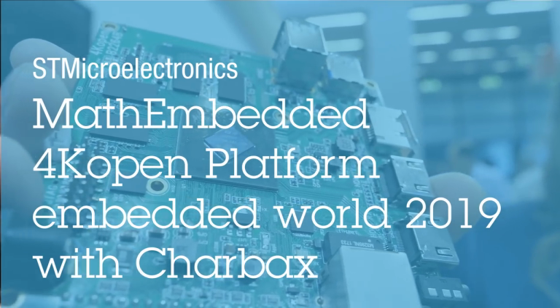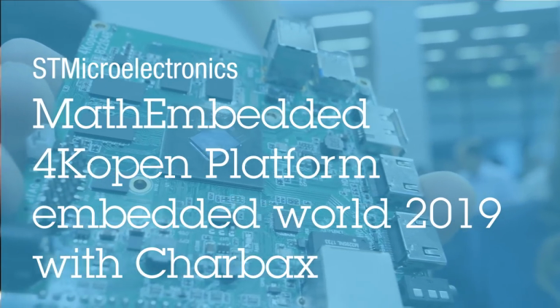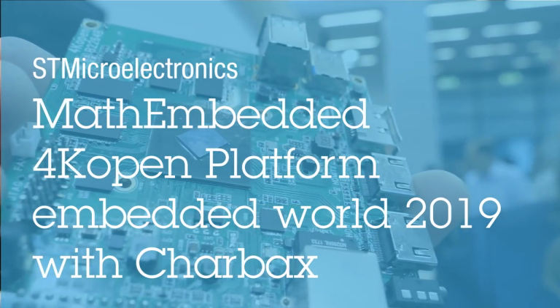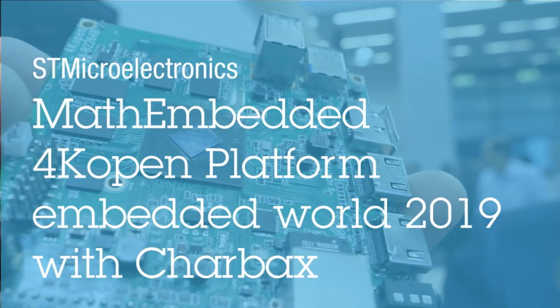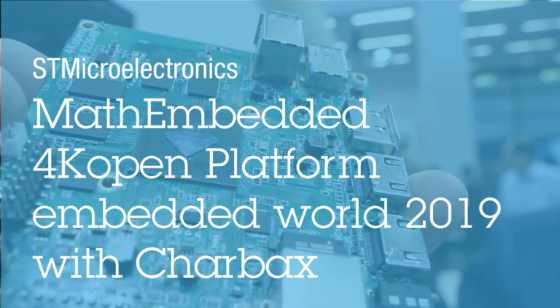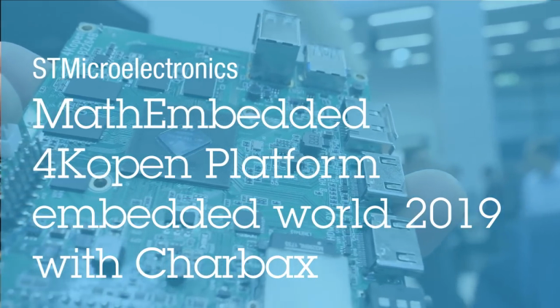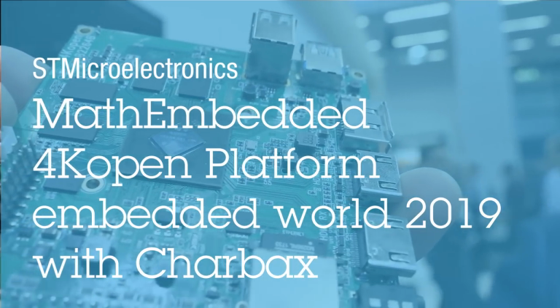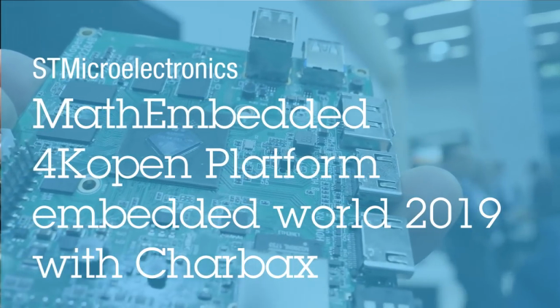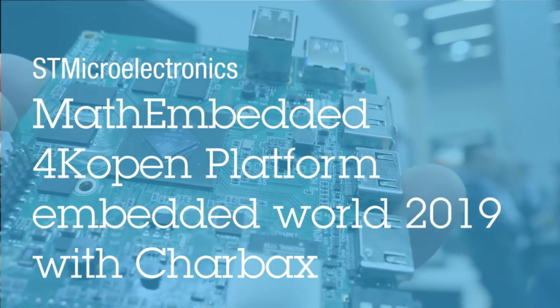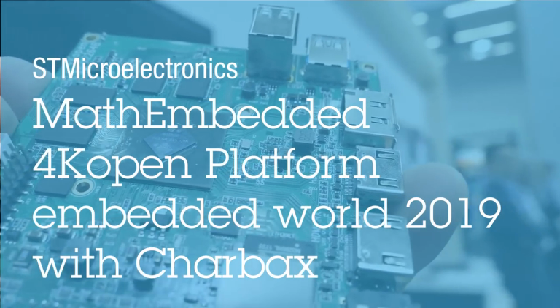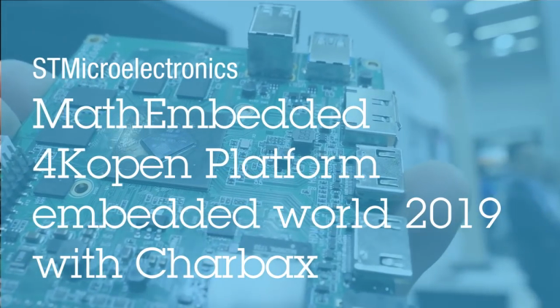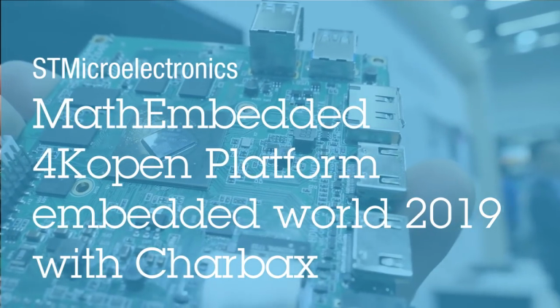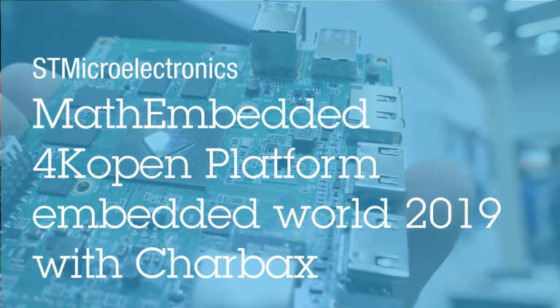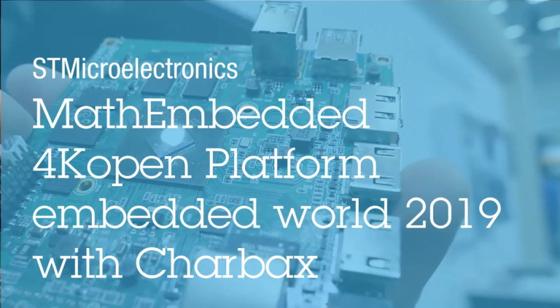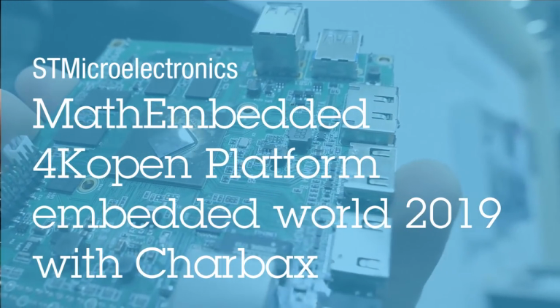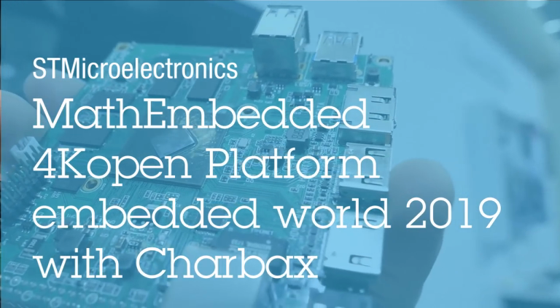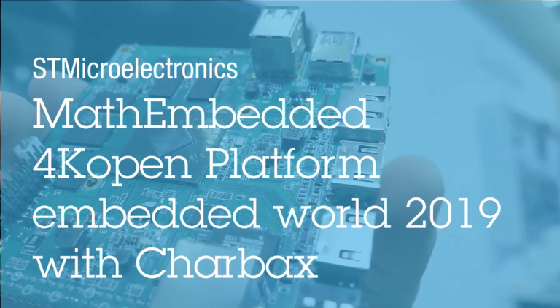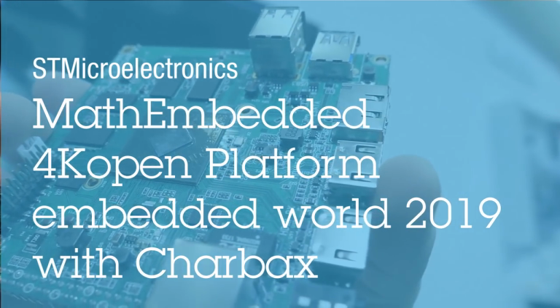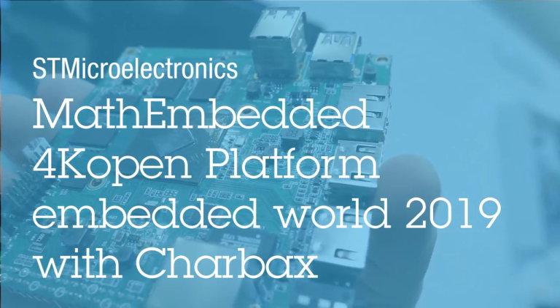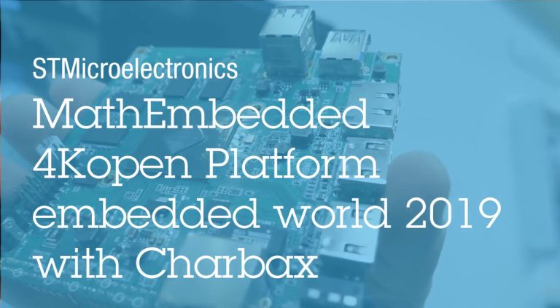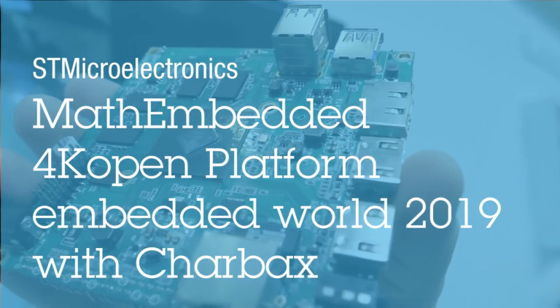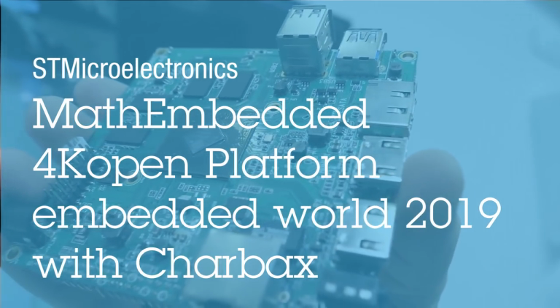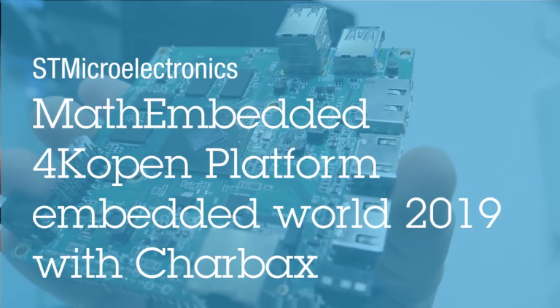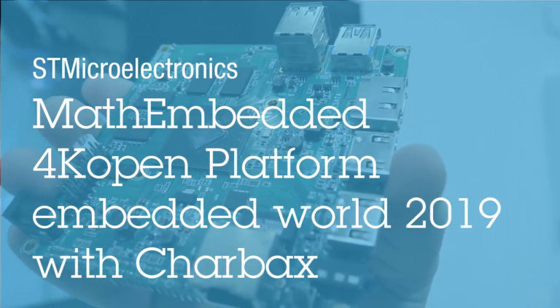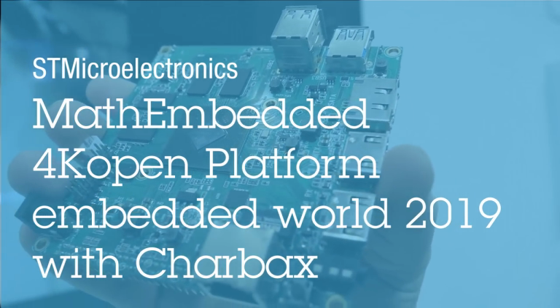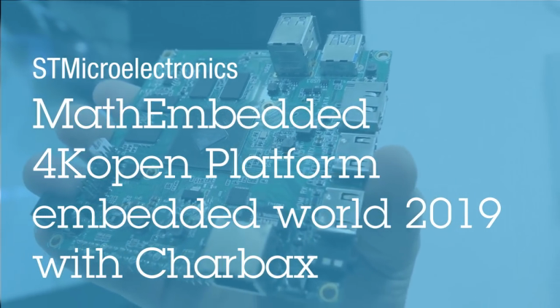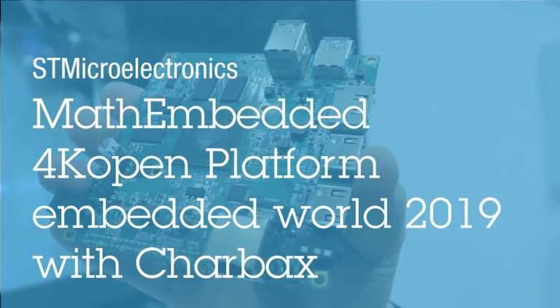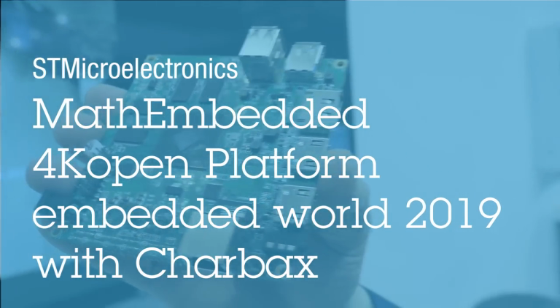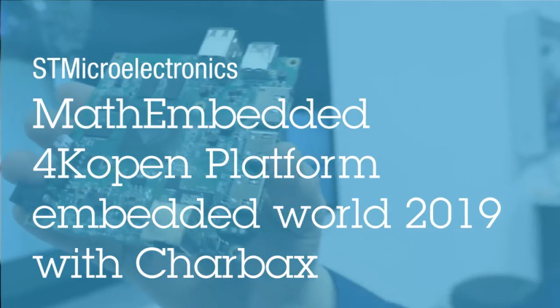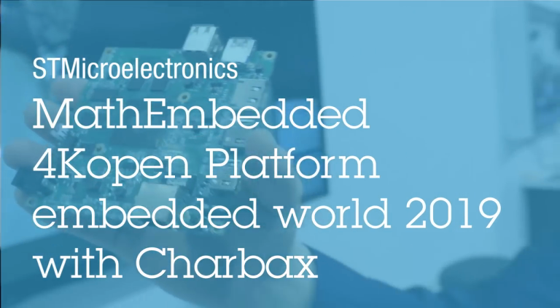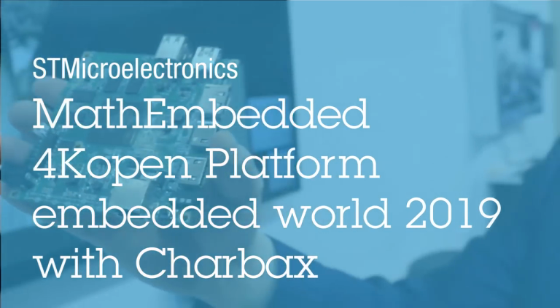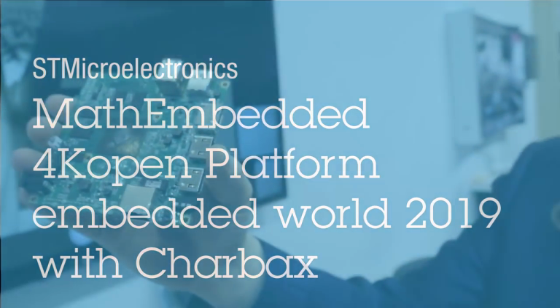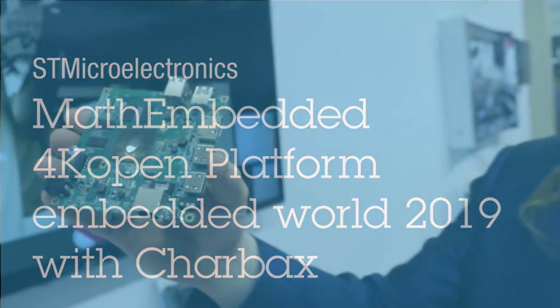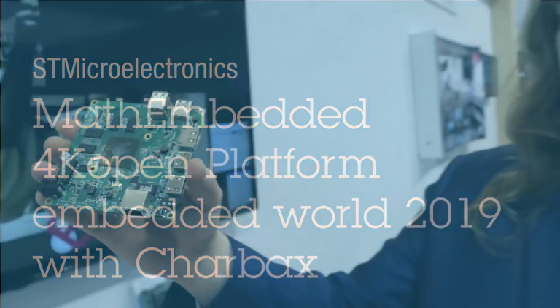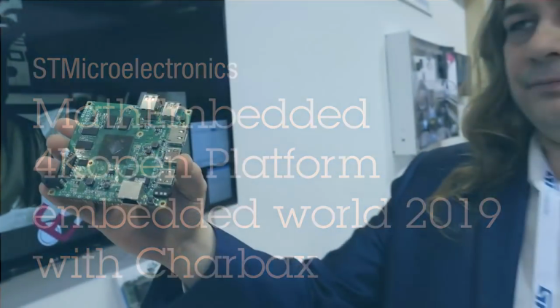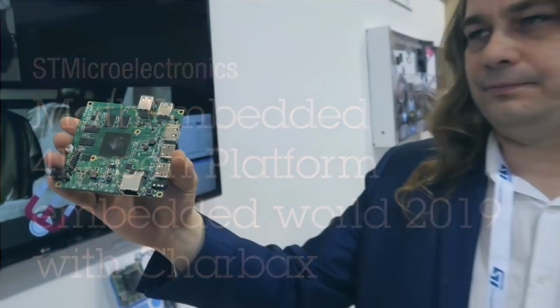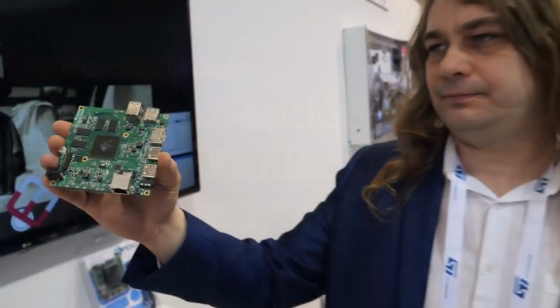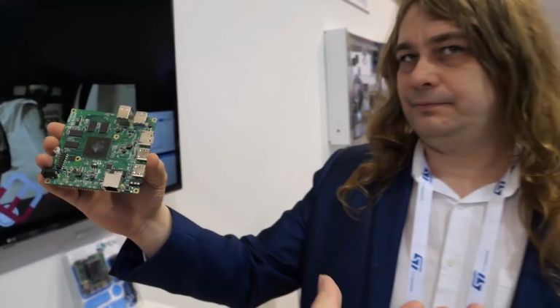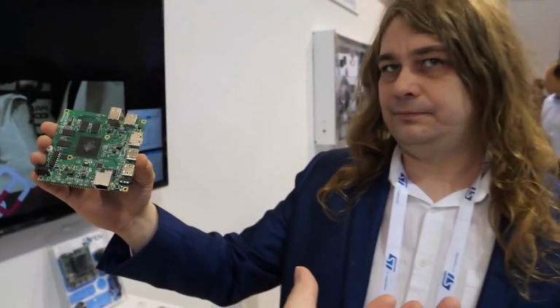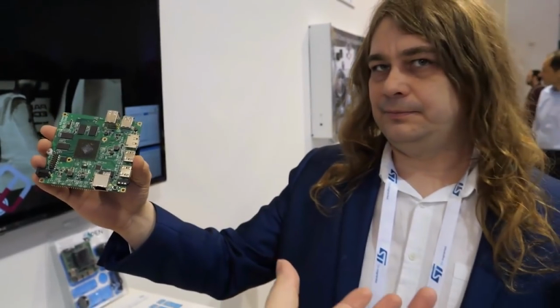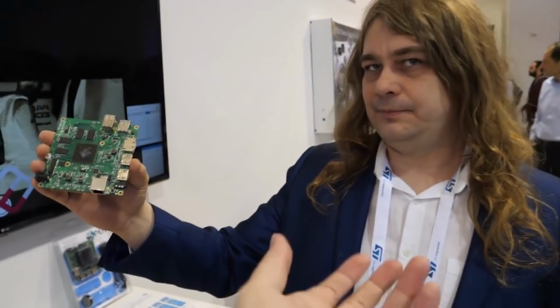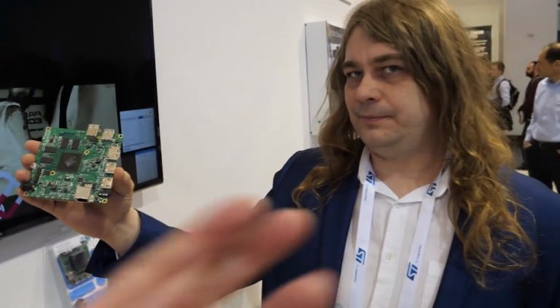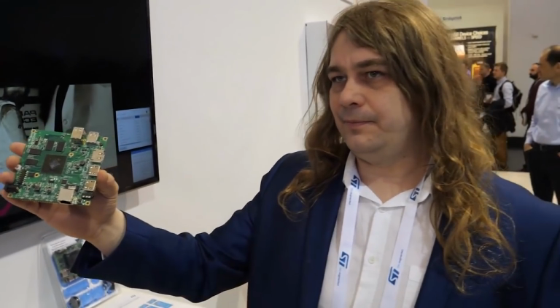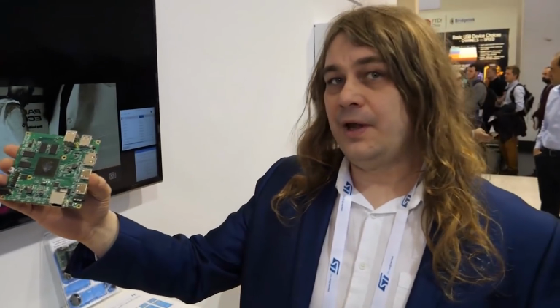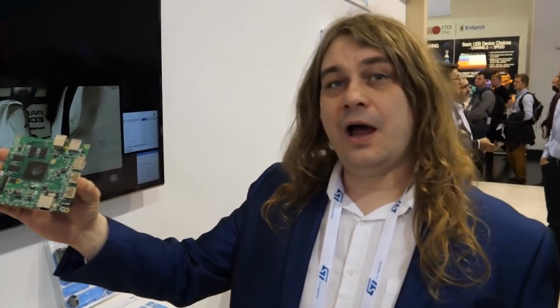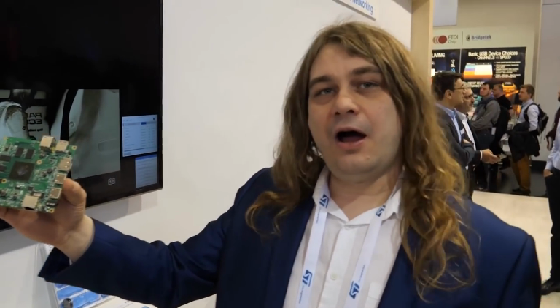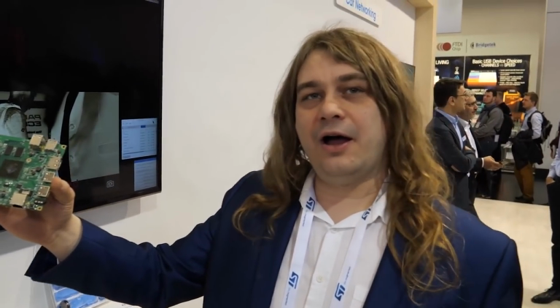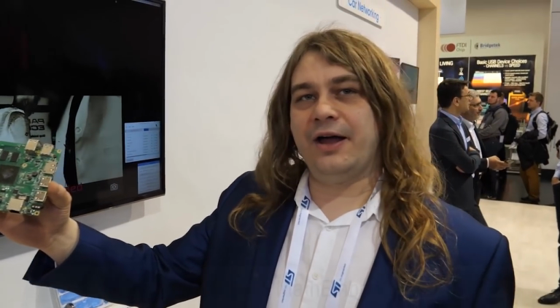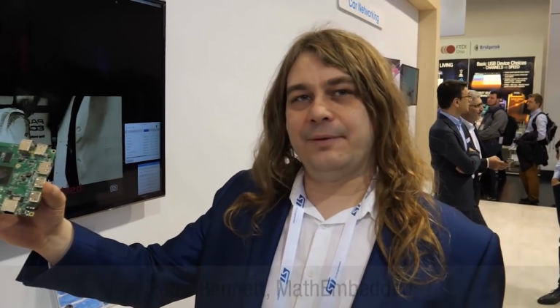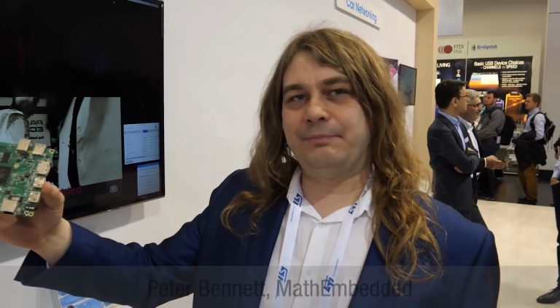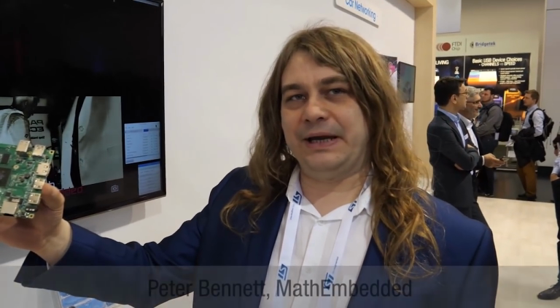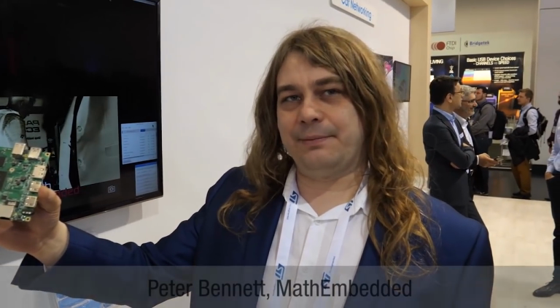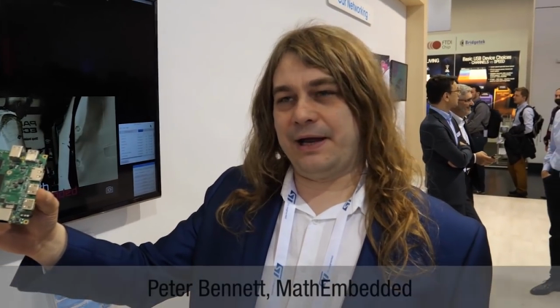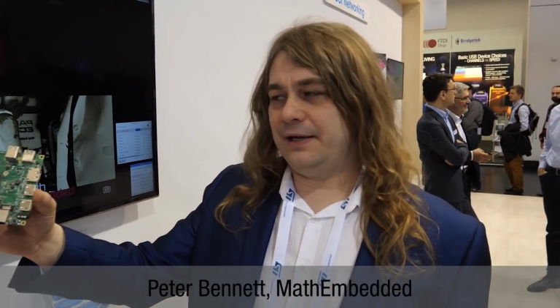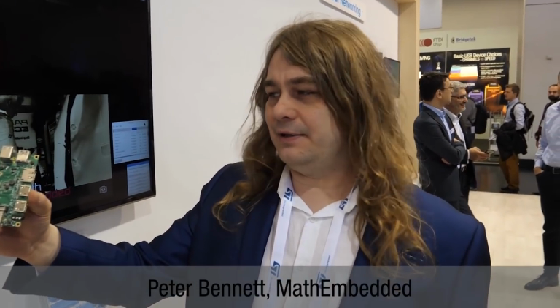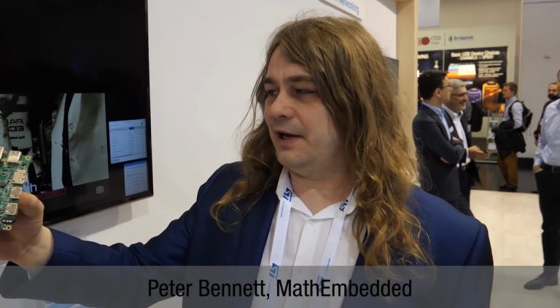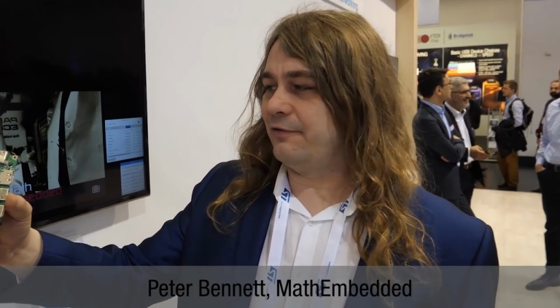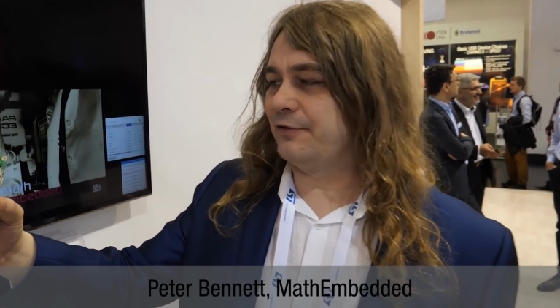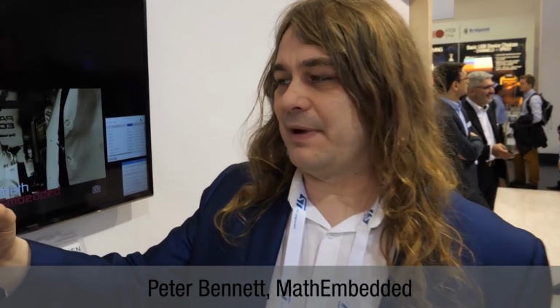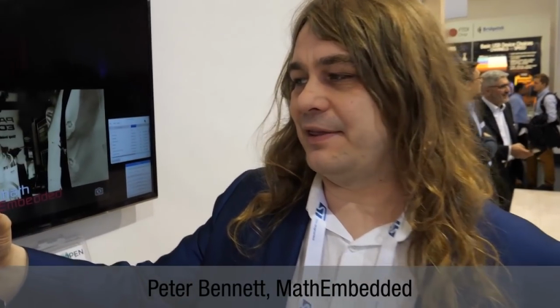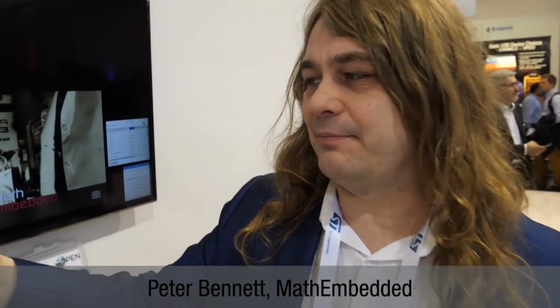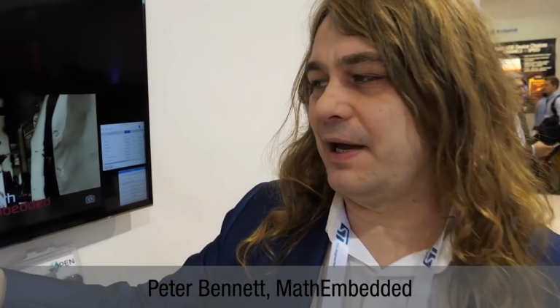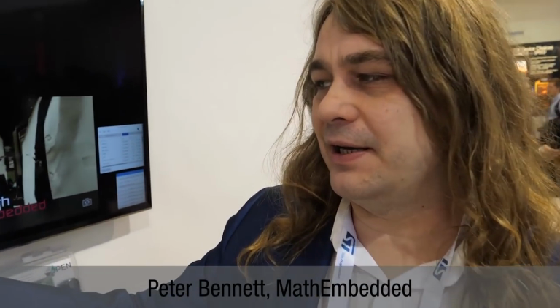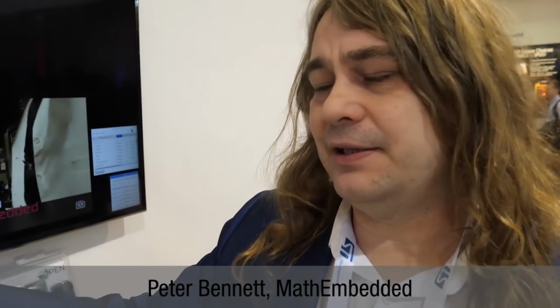We're here at the ST booth. I'm Peter Bennett from Math Embedded.